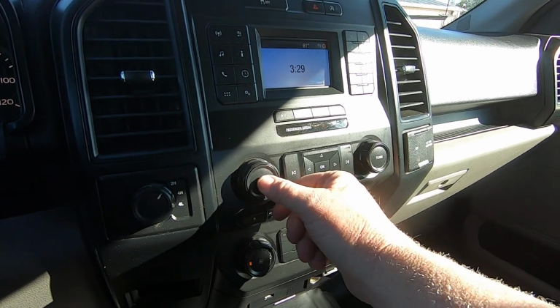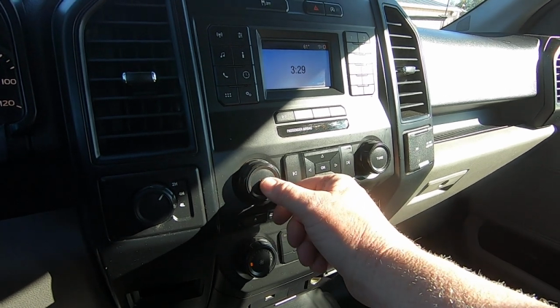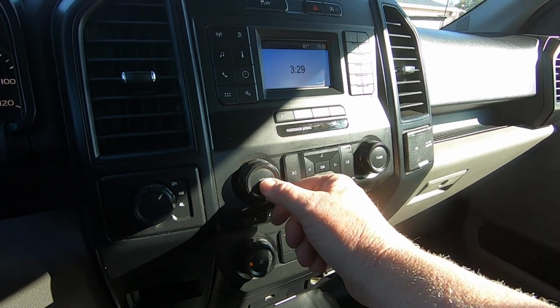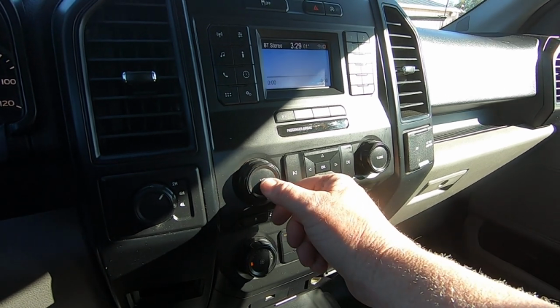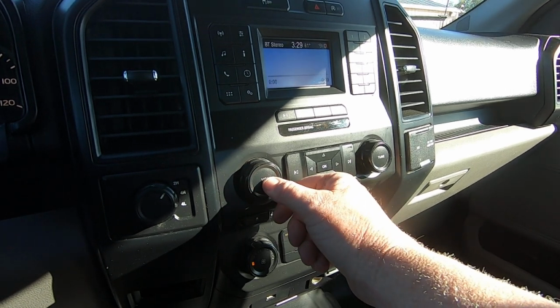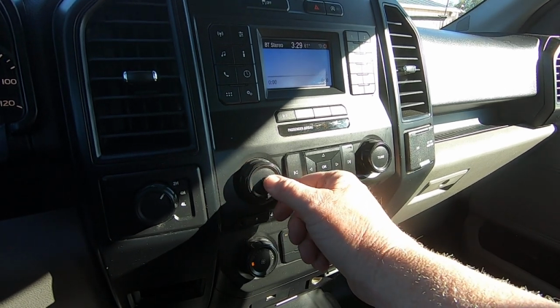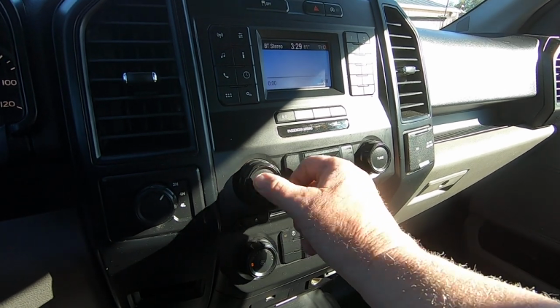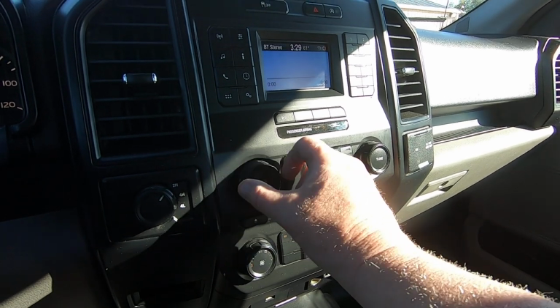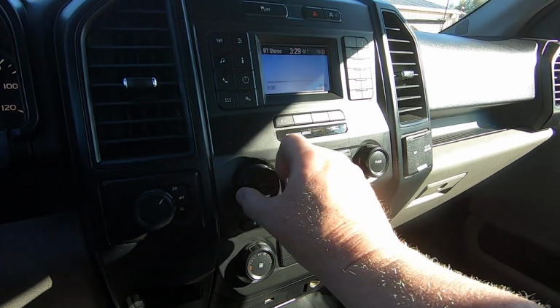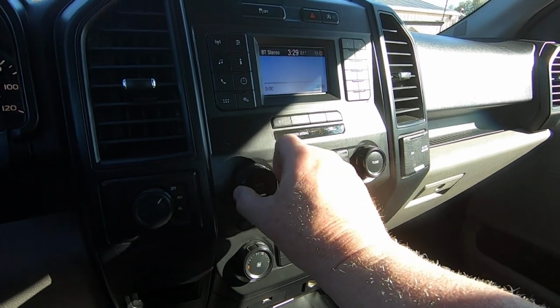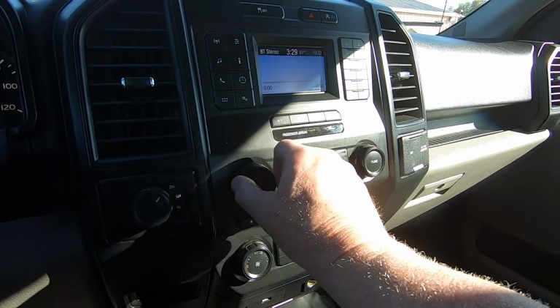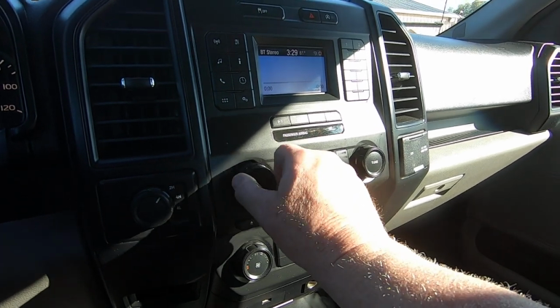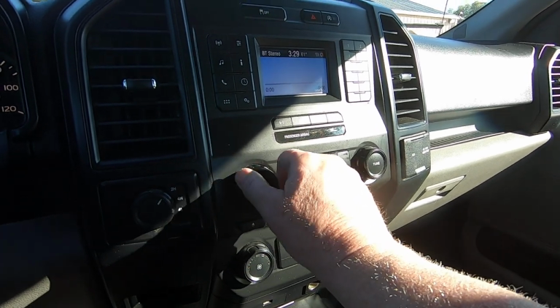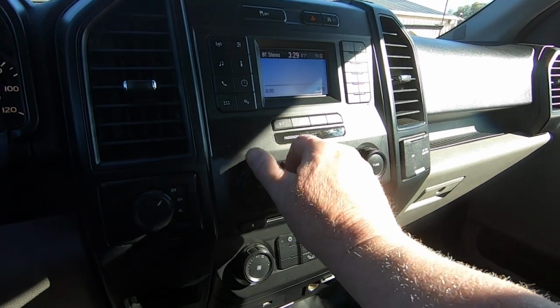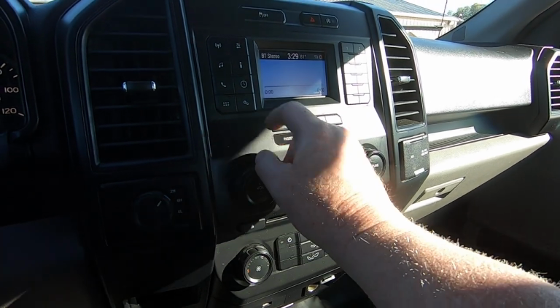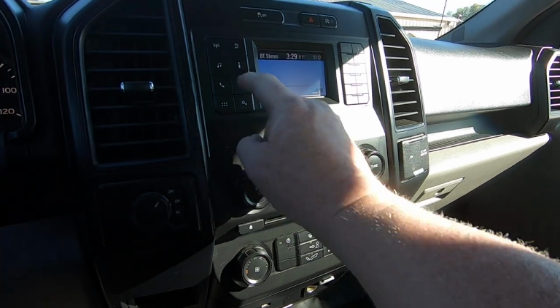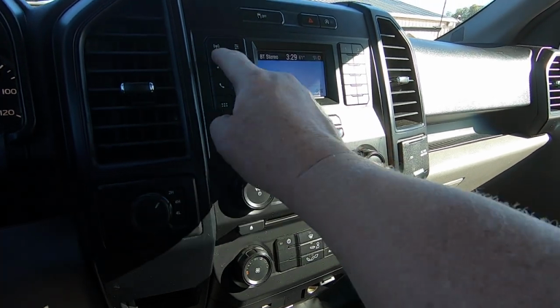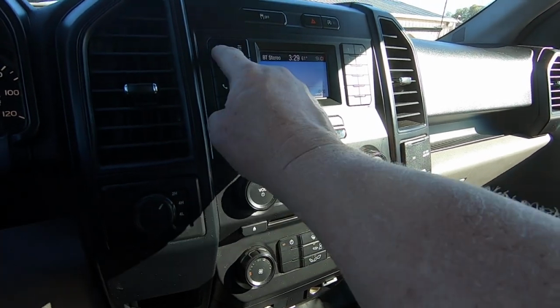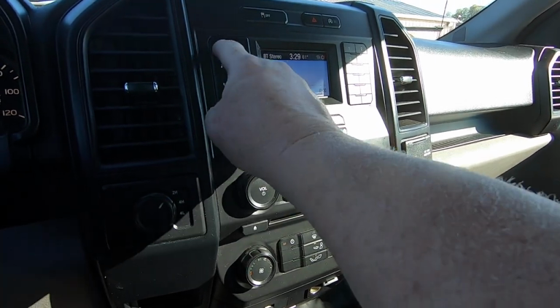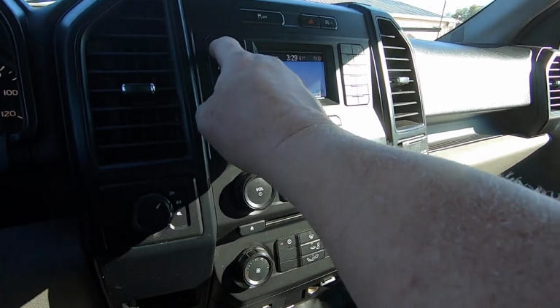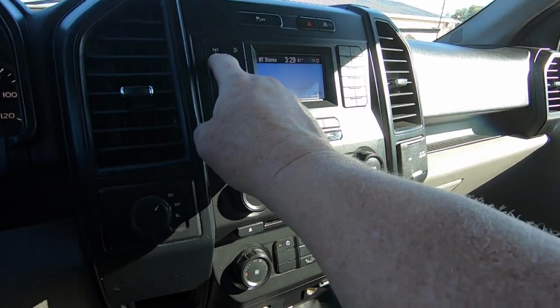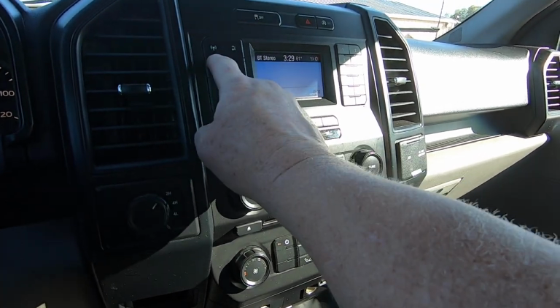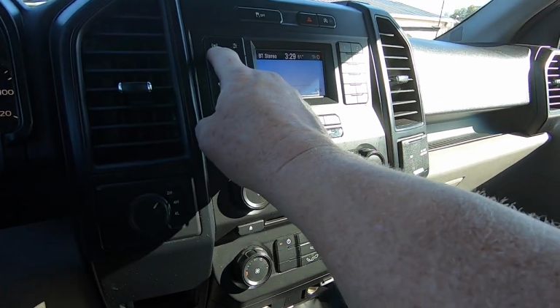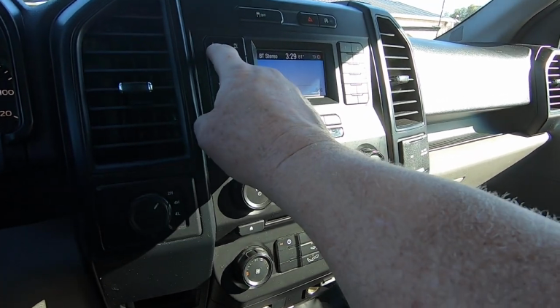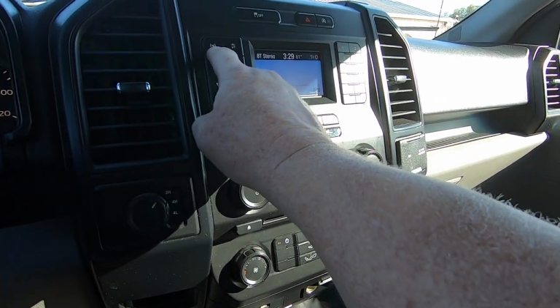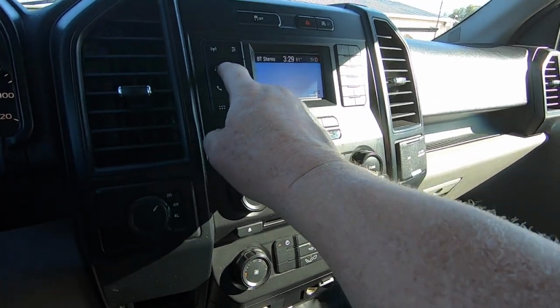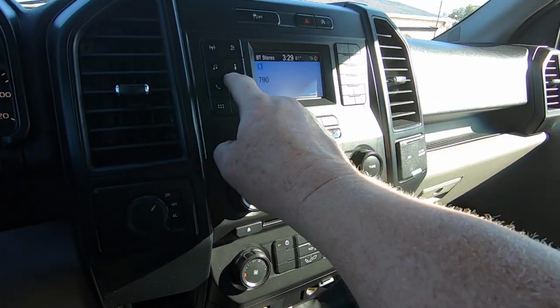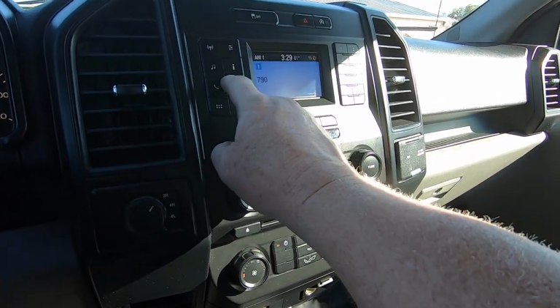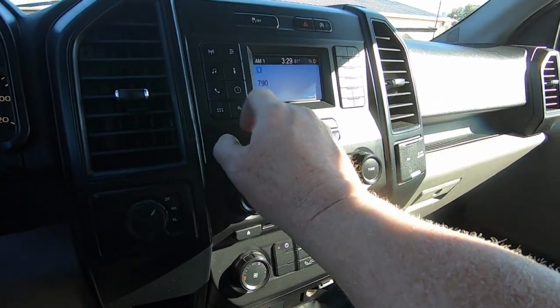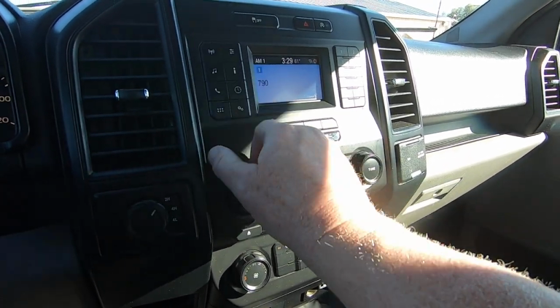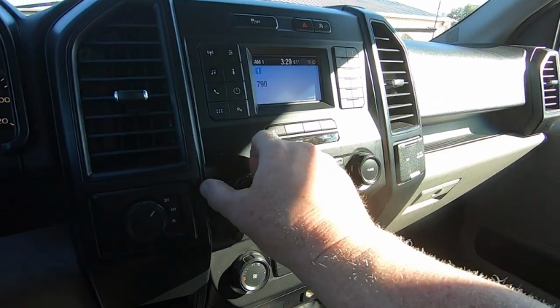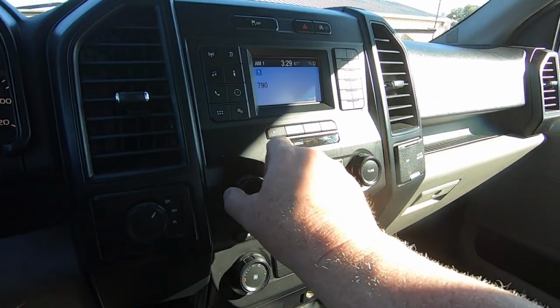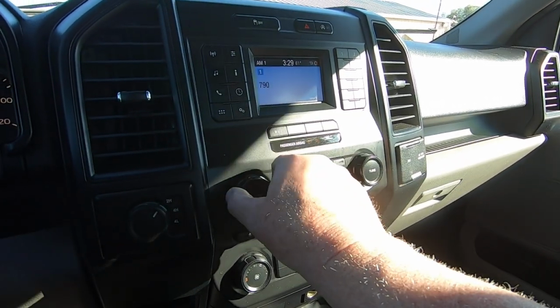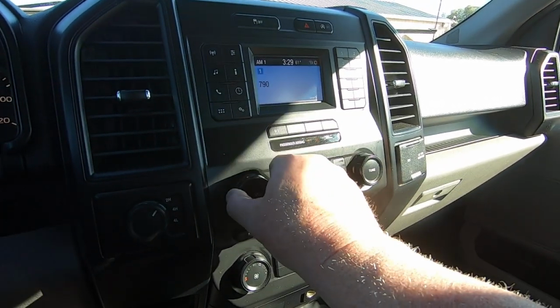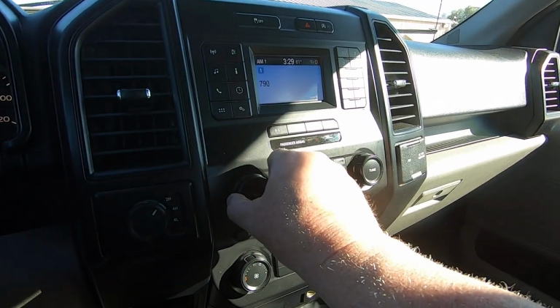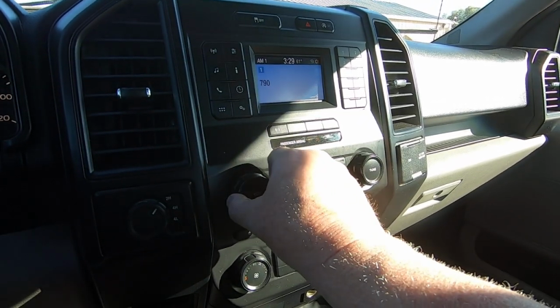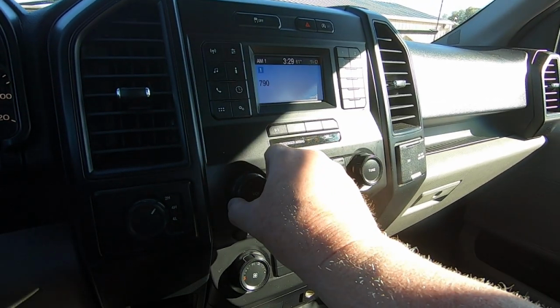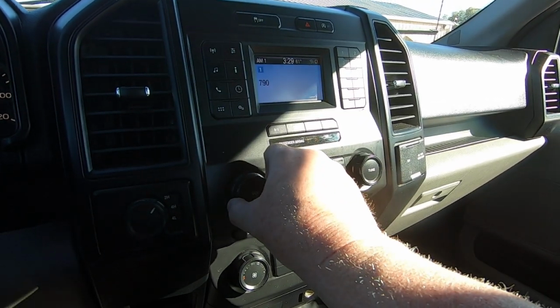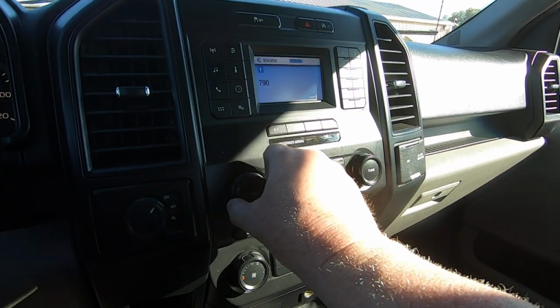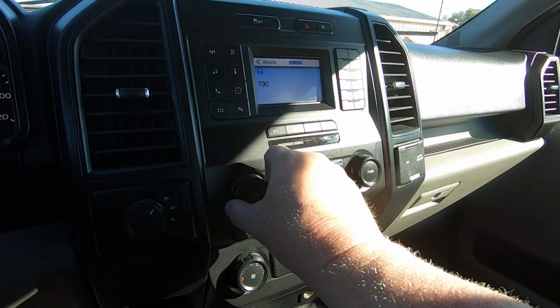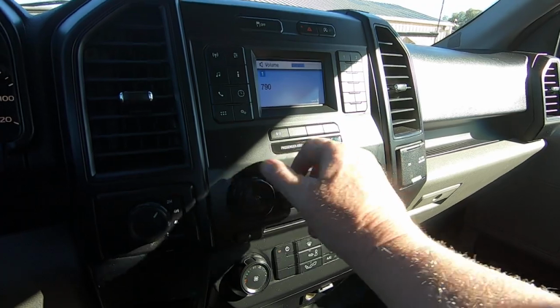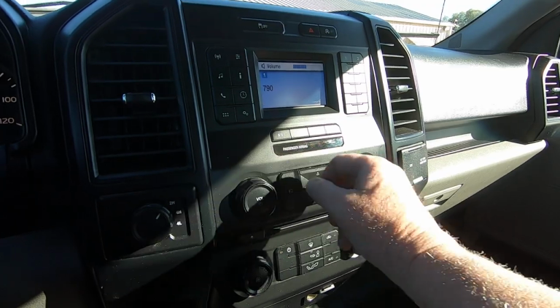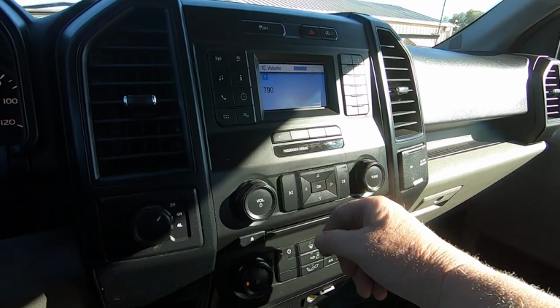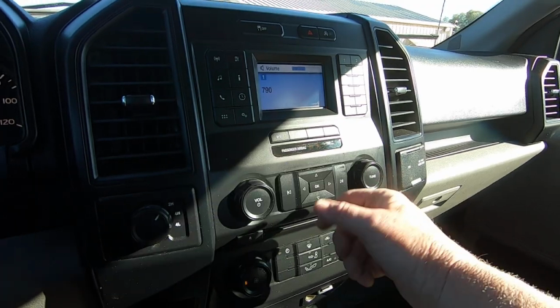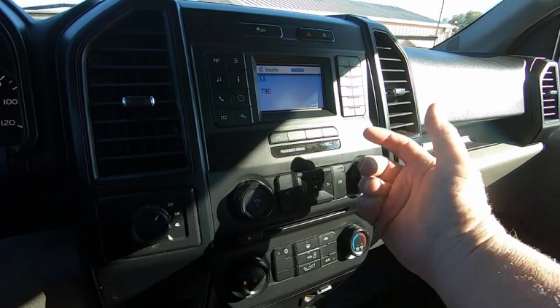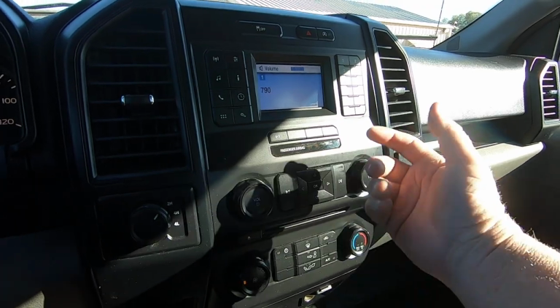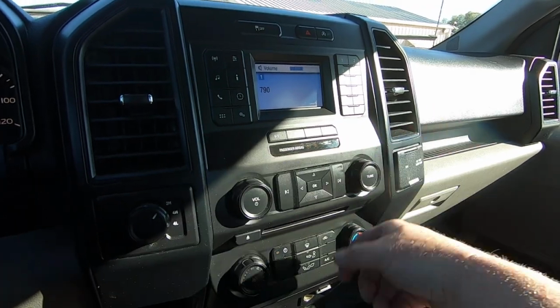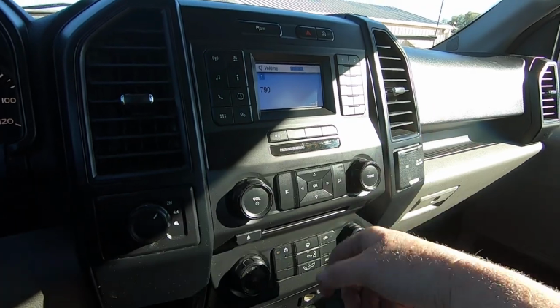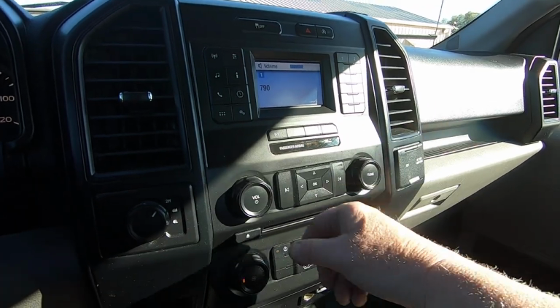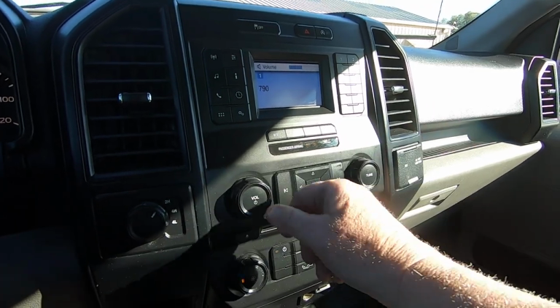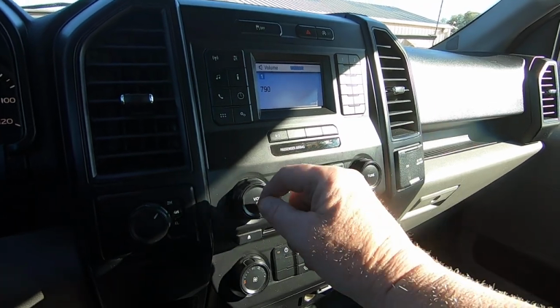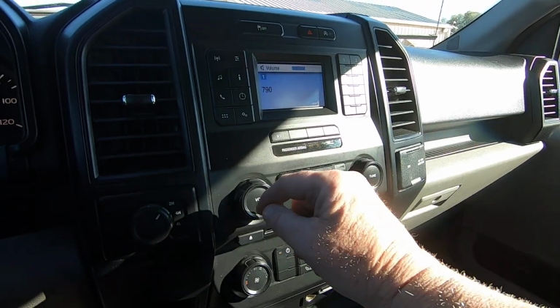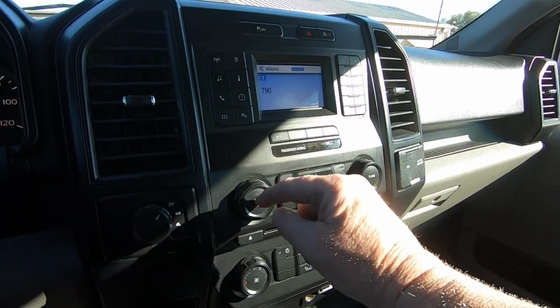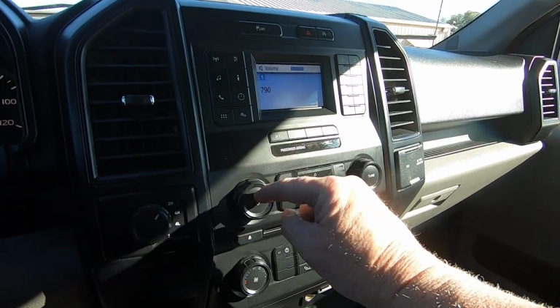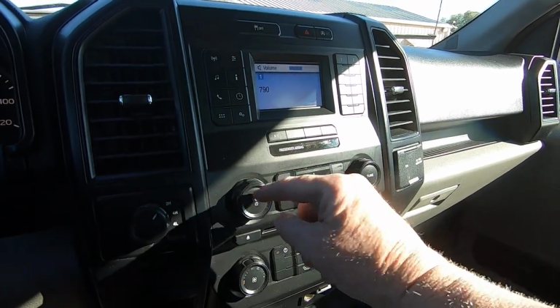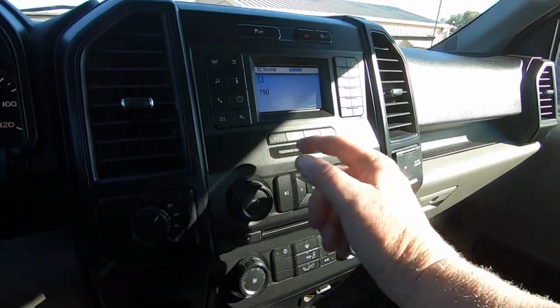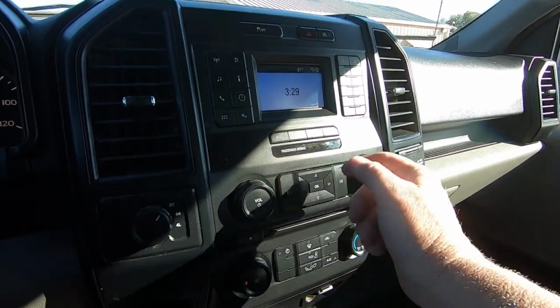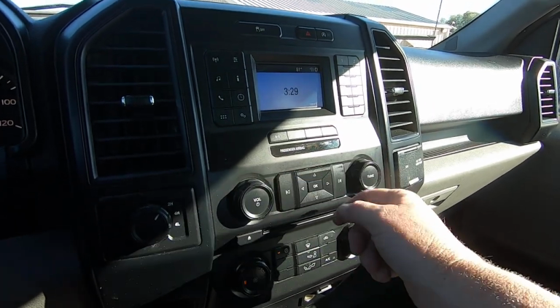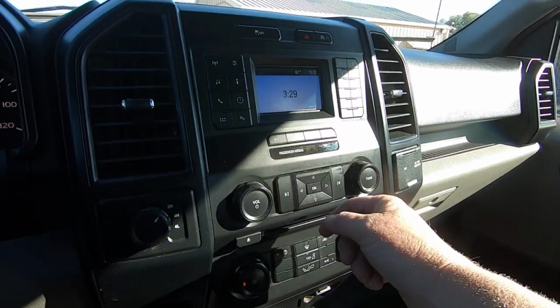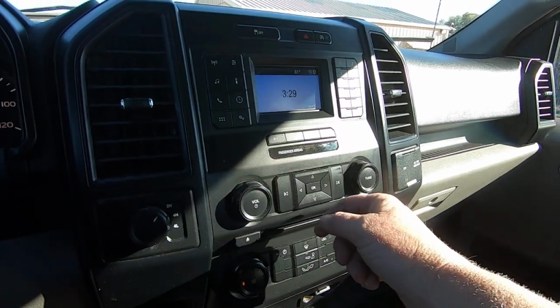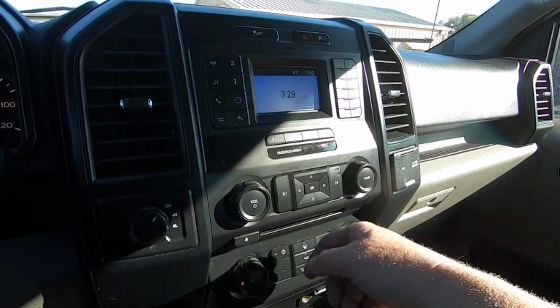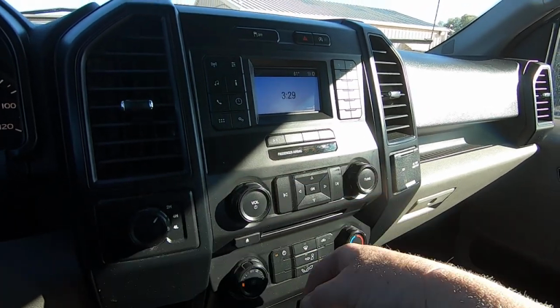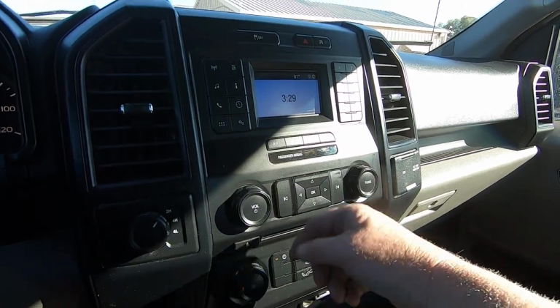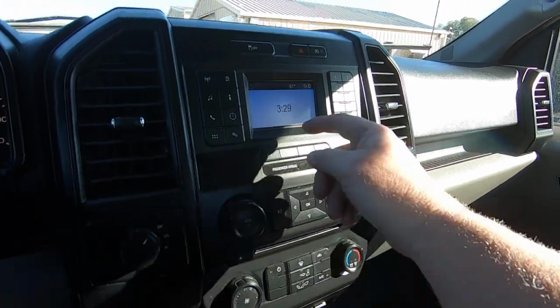Radio, Bluetooth. Omaha Steaks is ready to ship your order right away. So you got that — Bluetooth is working.